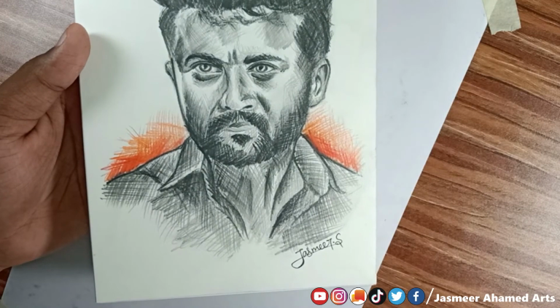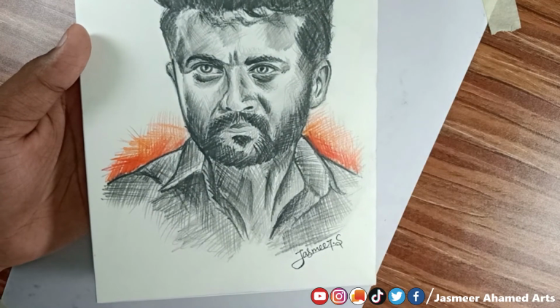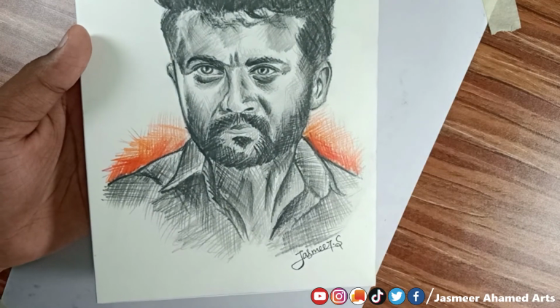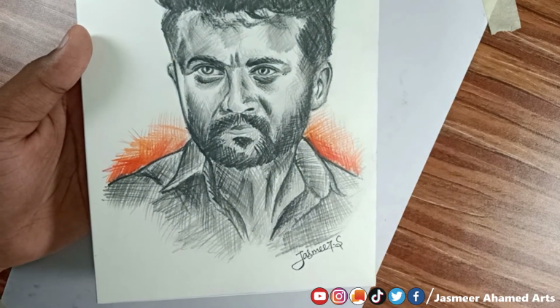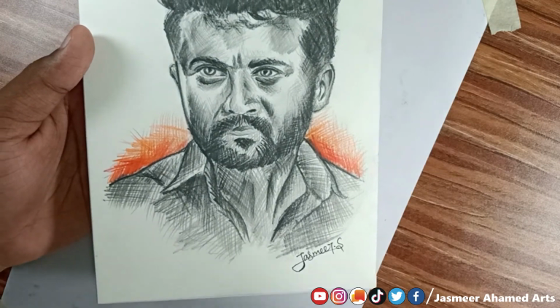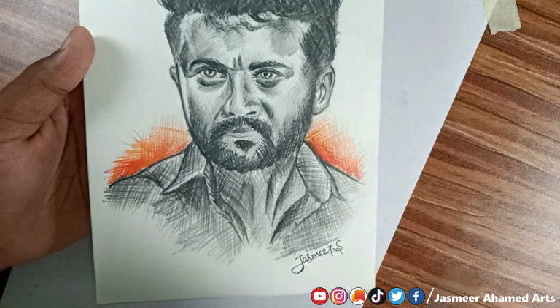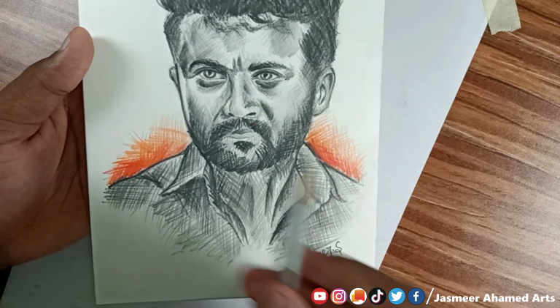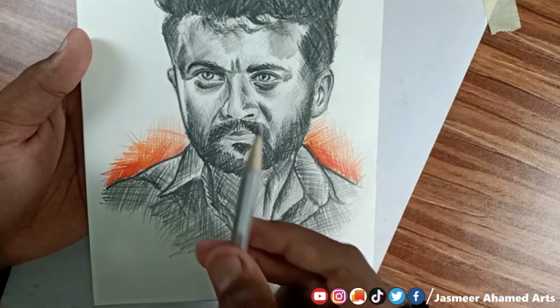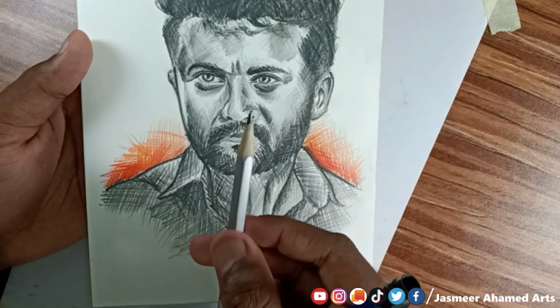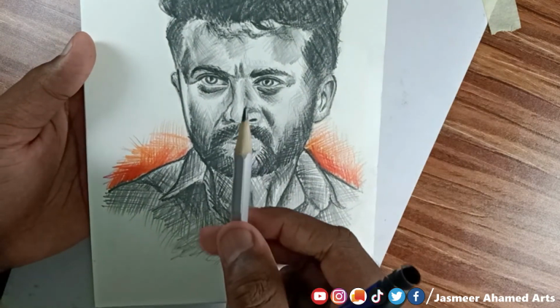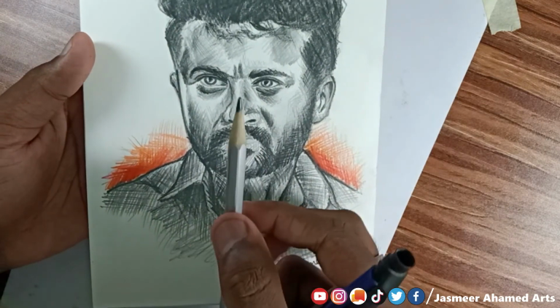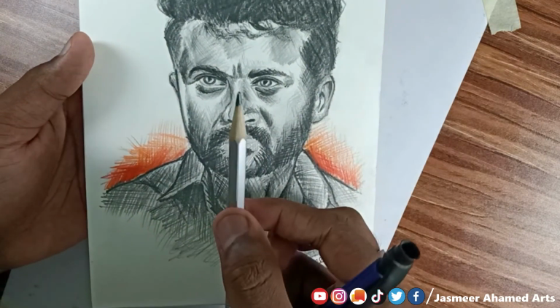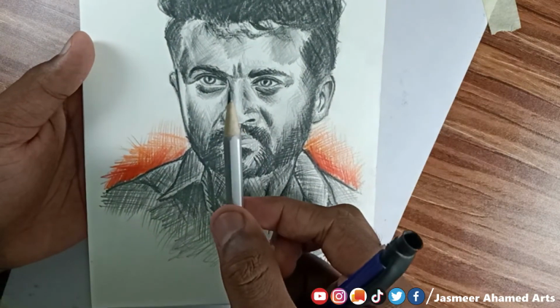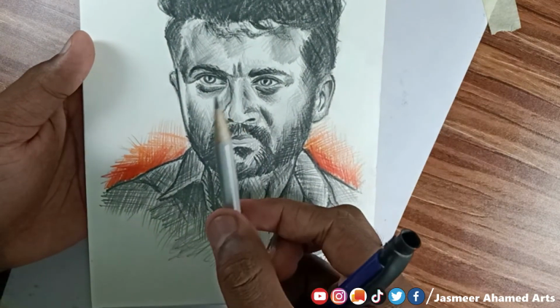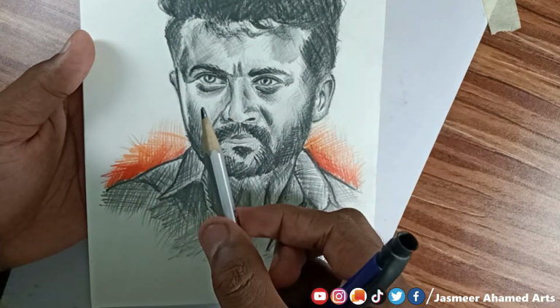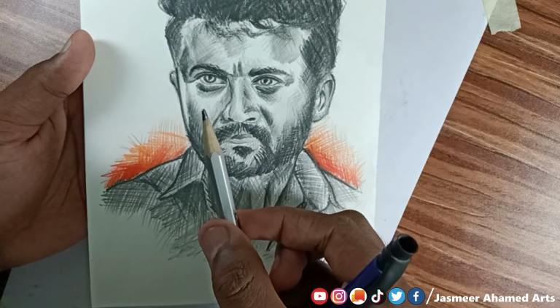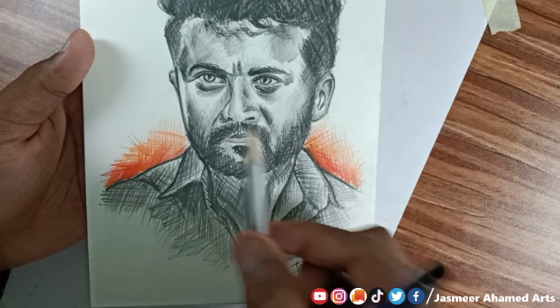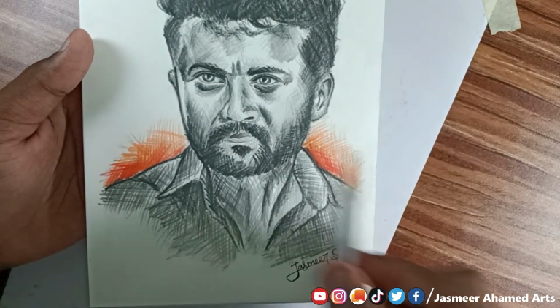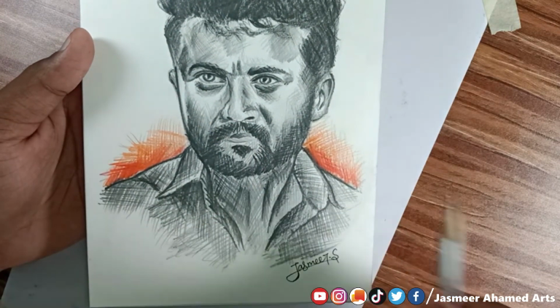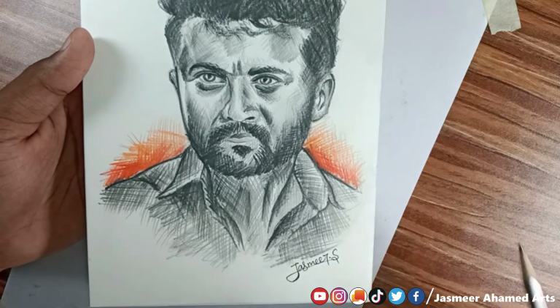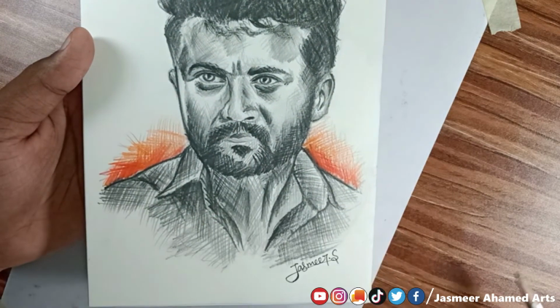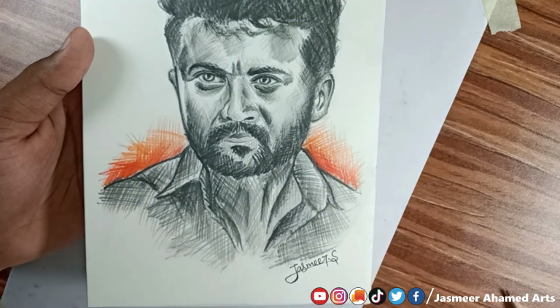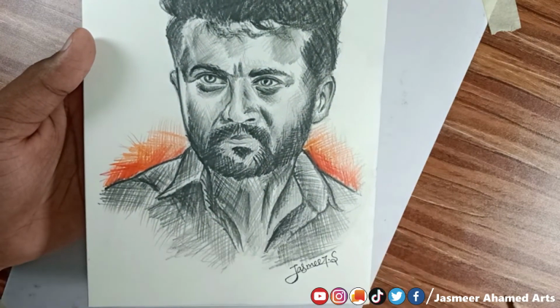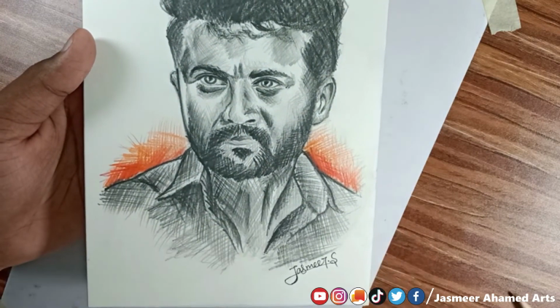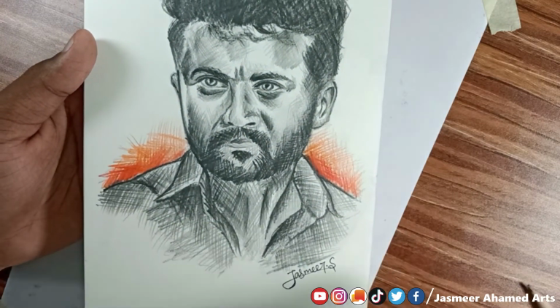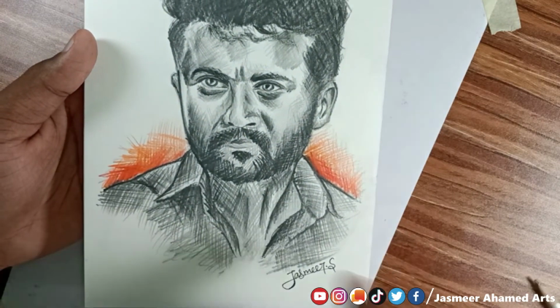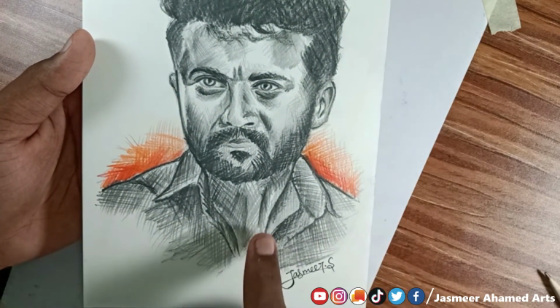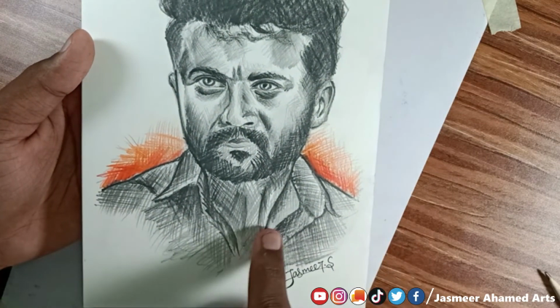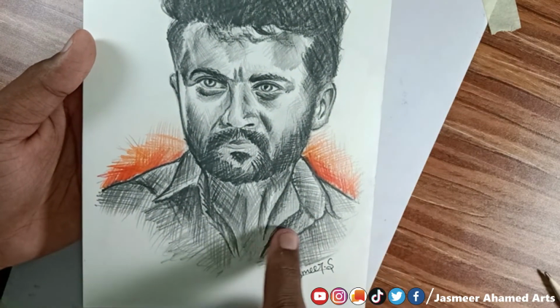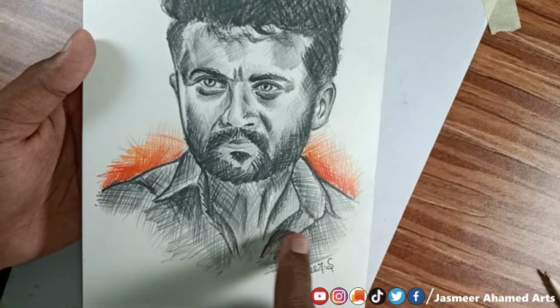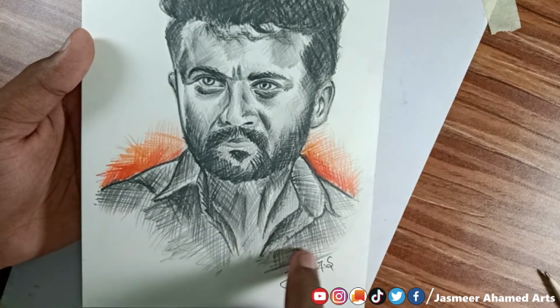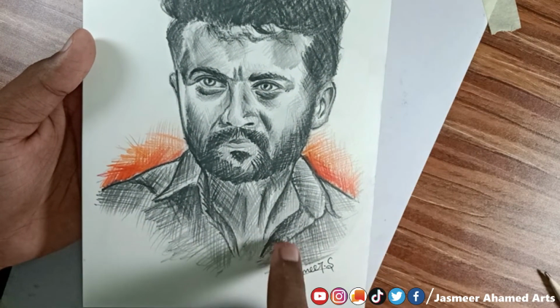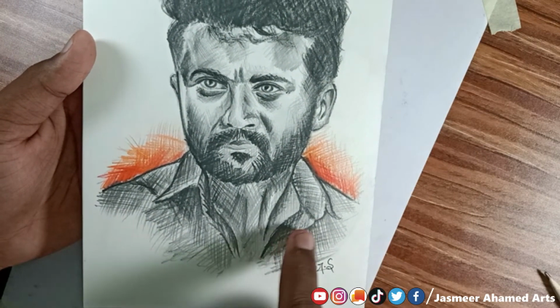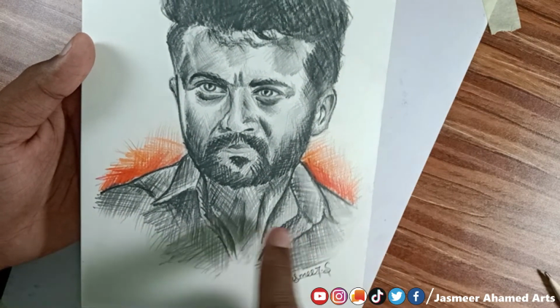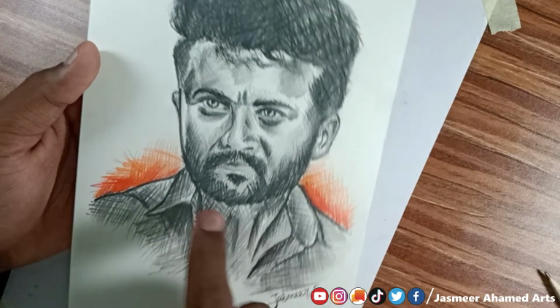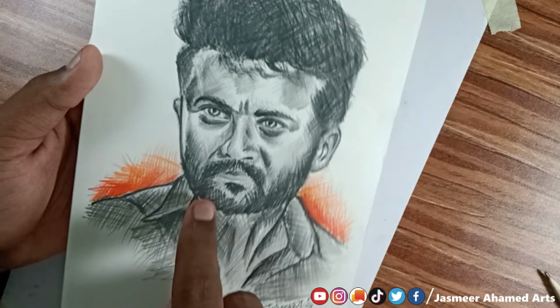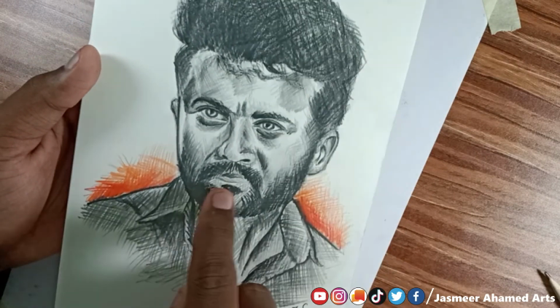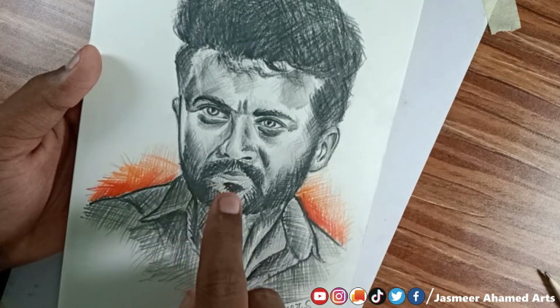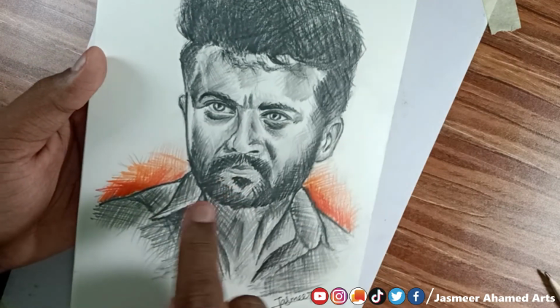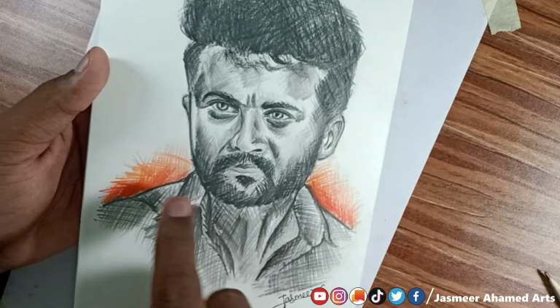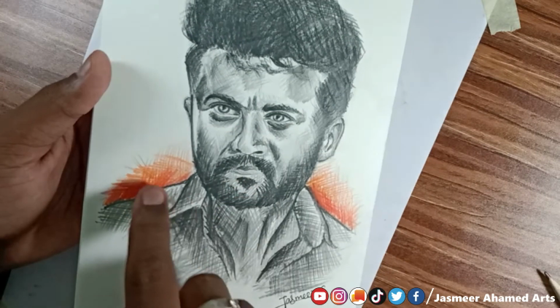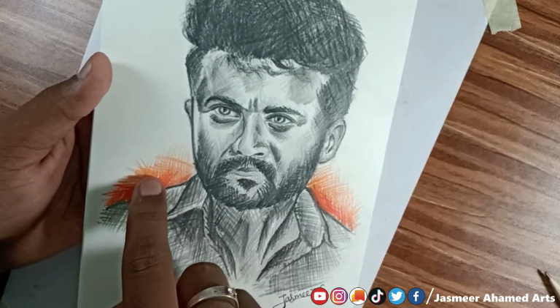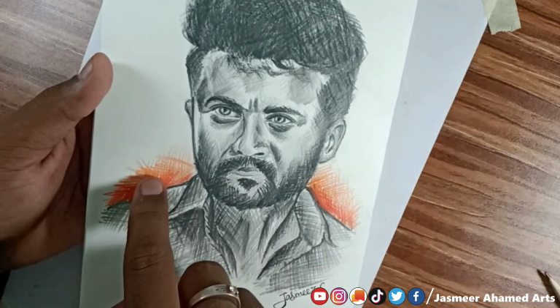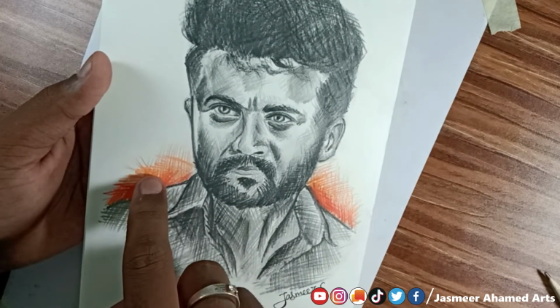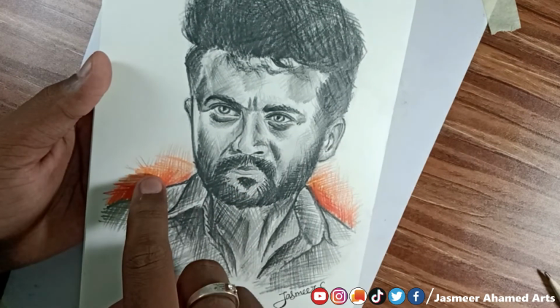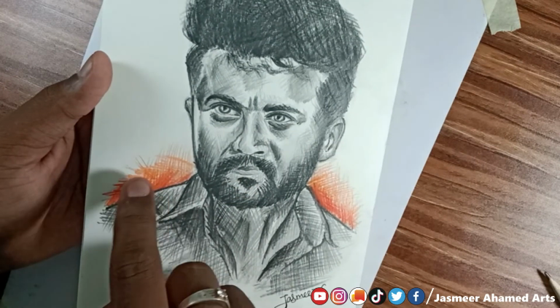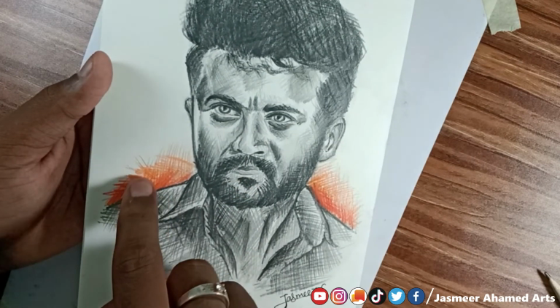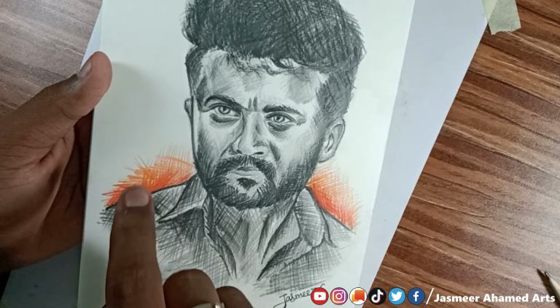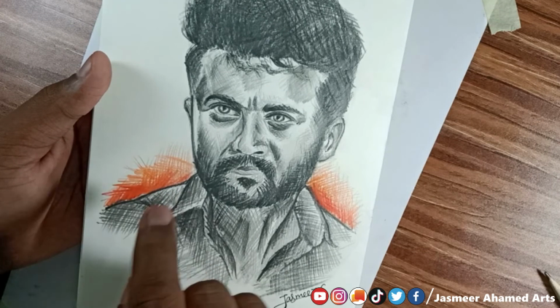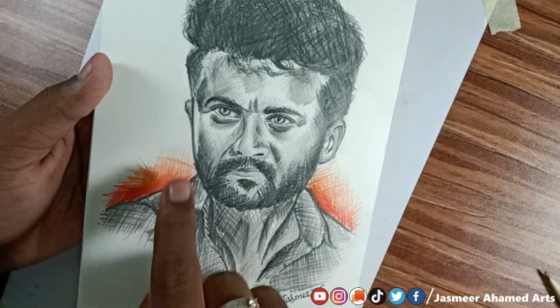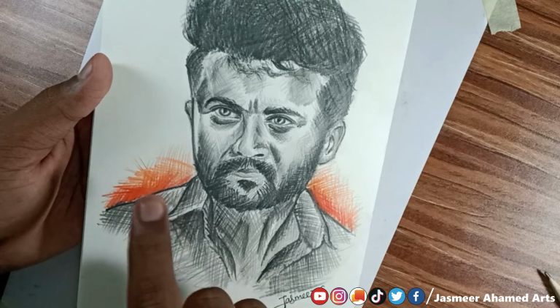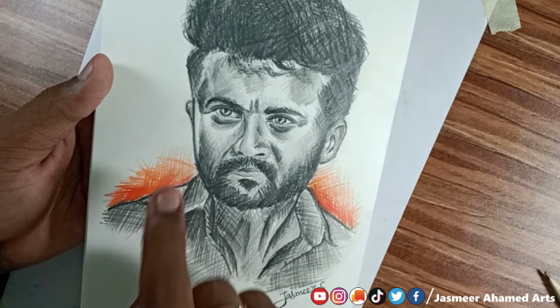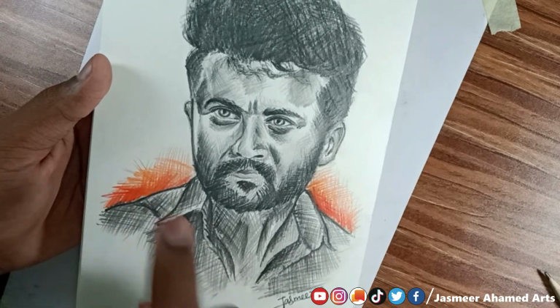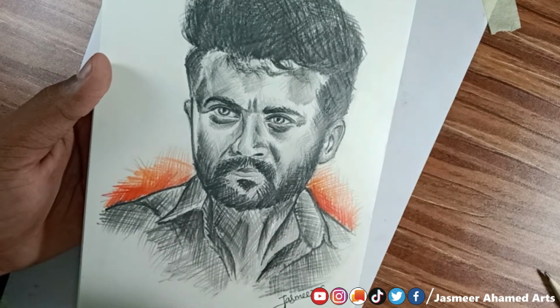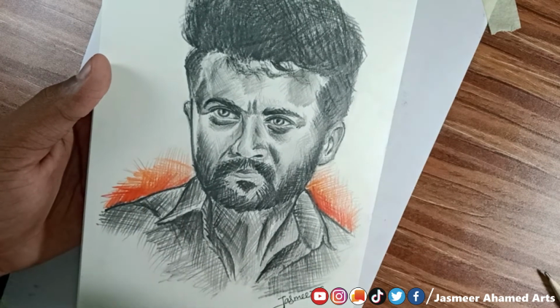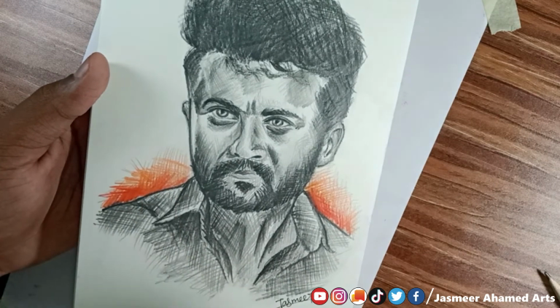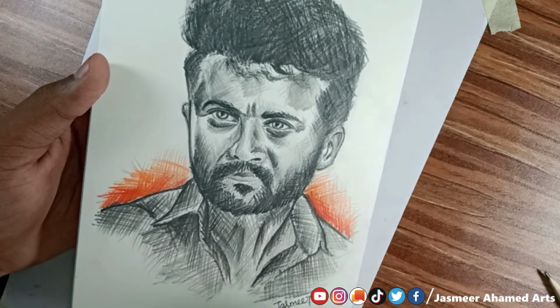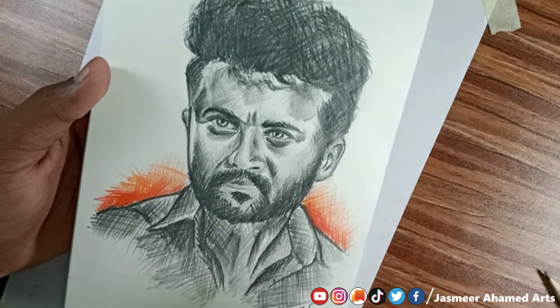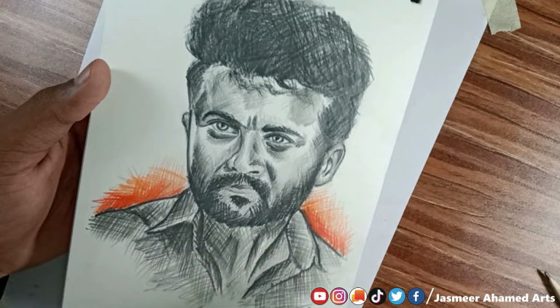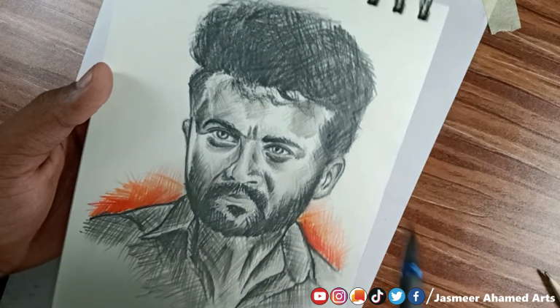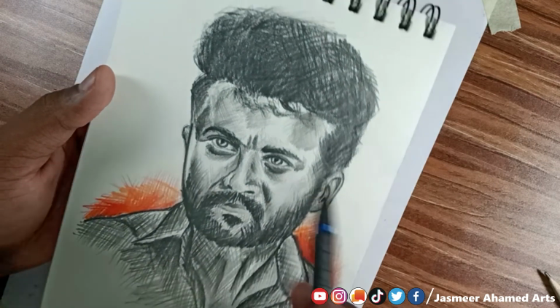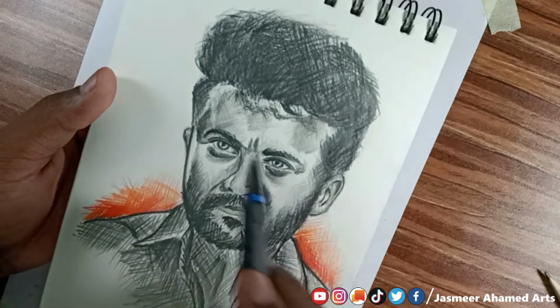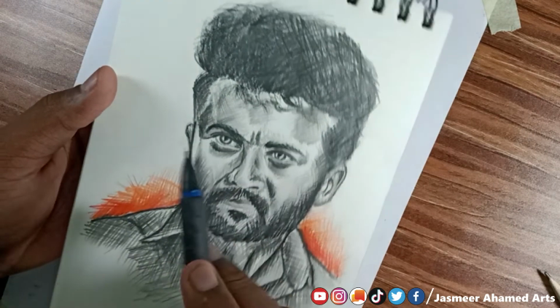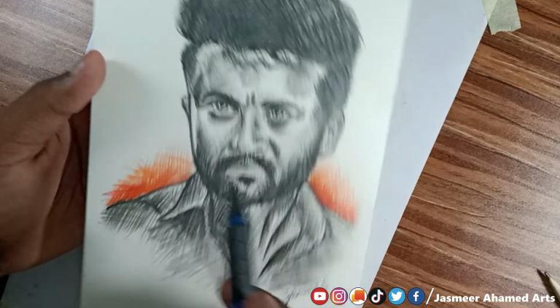You can also use pen drawing. I will show you a video about pen drawing, so stay tuned.